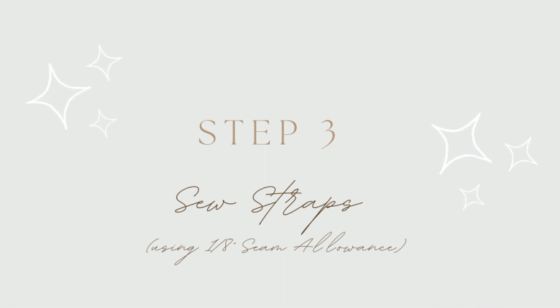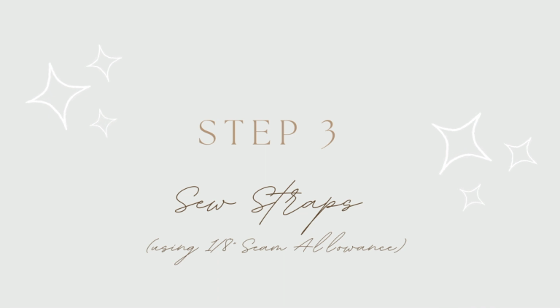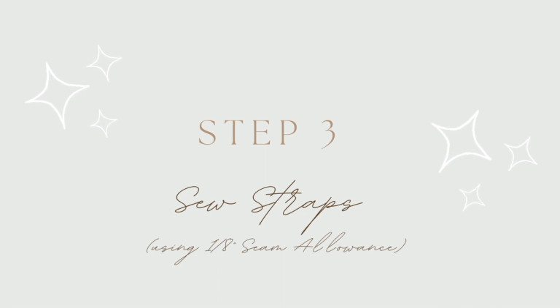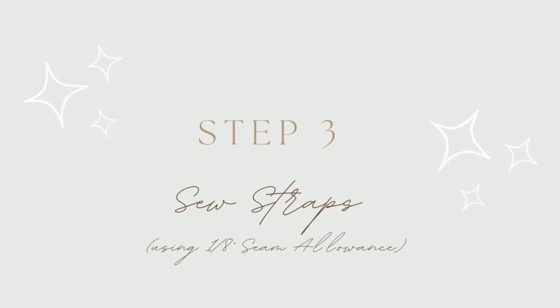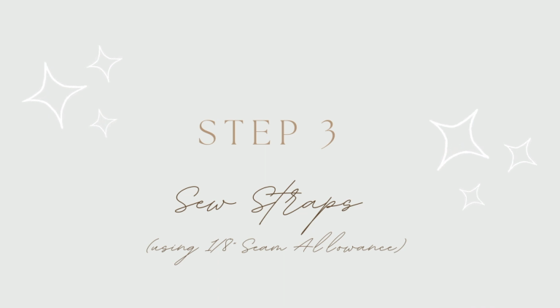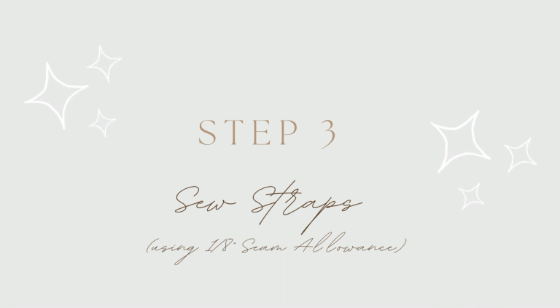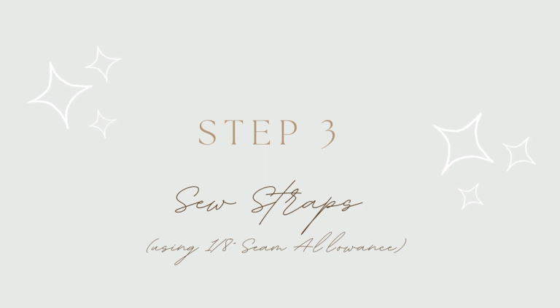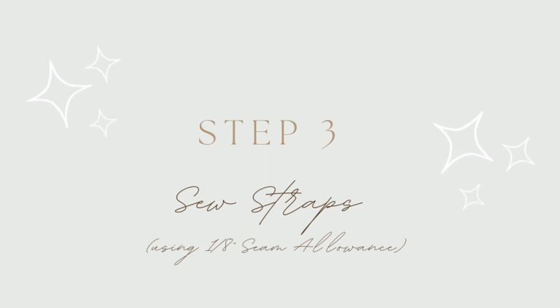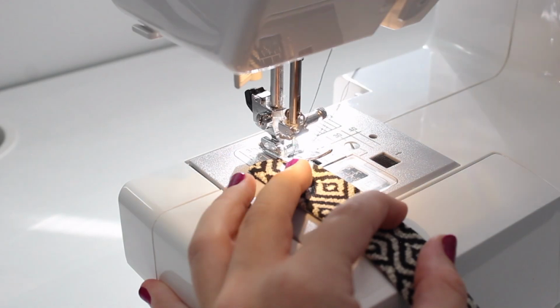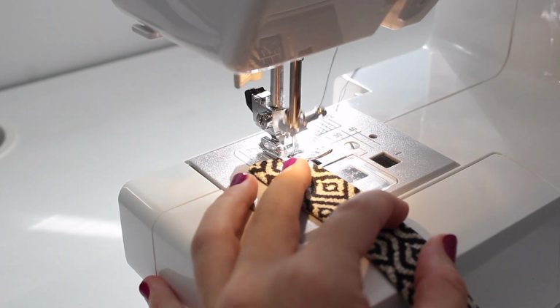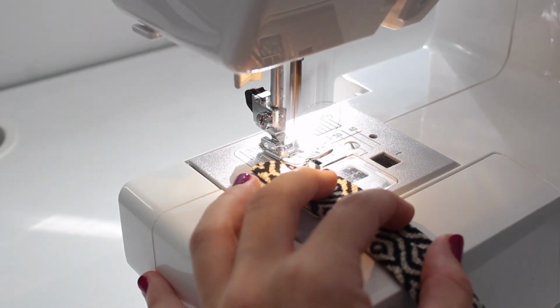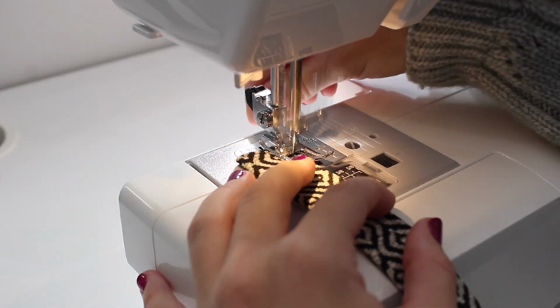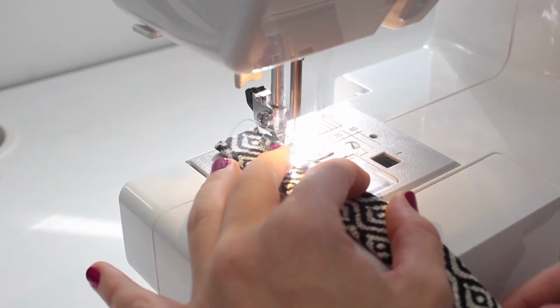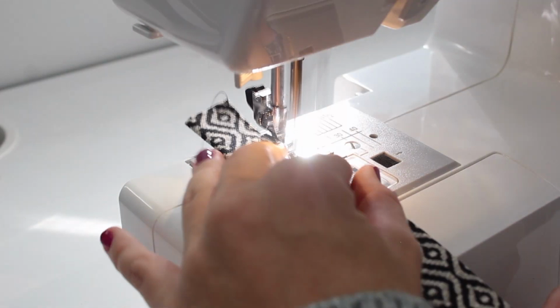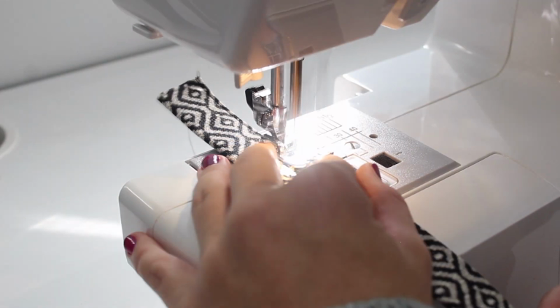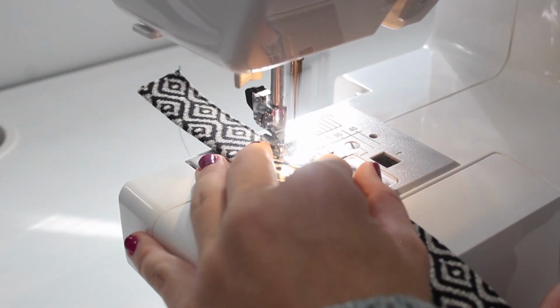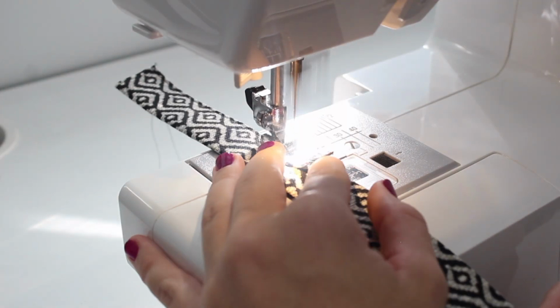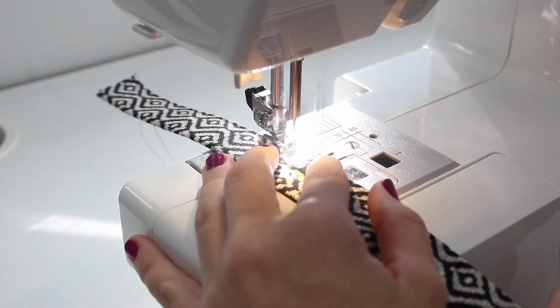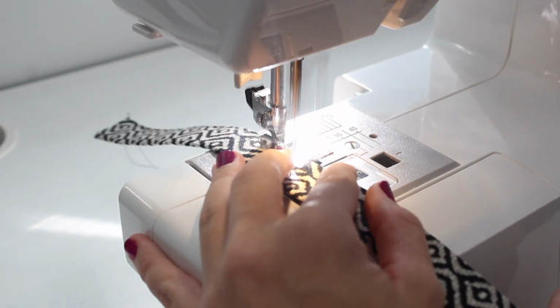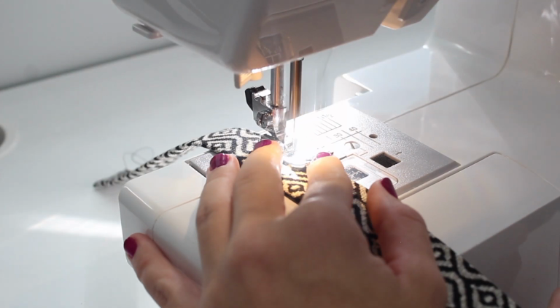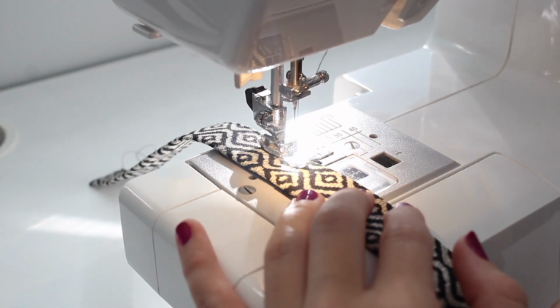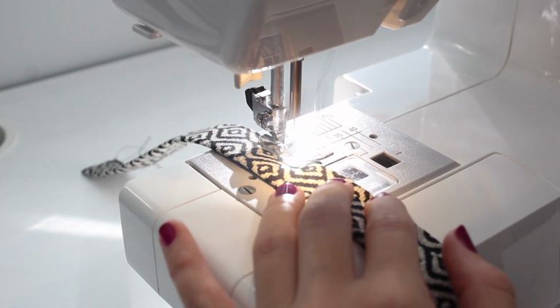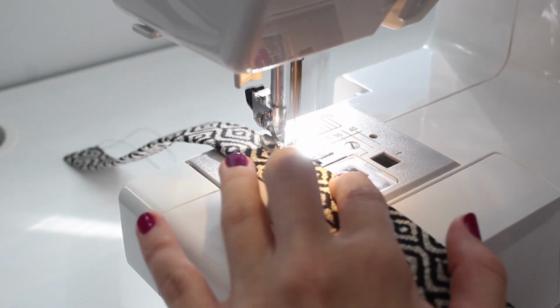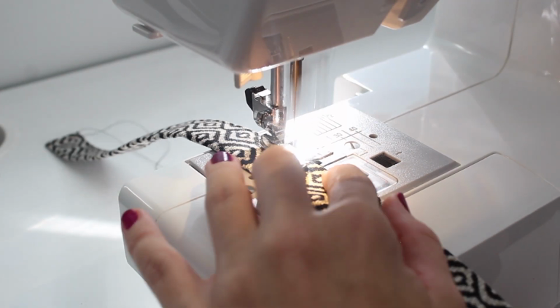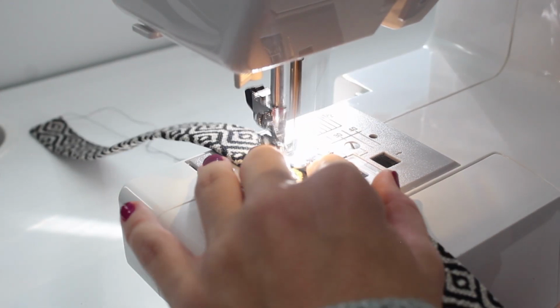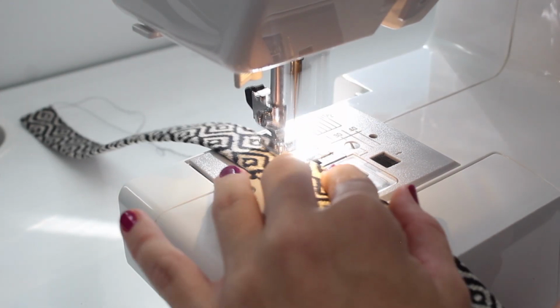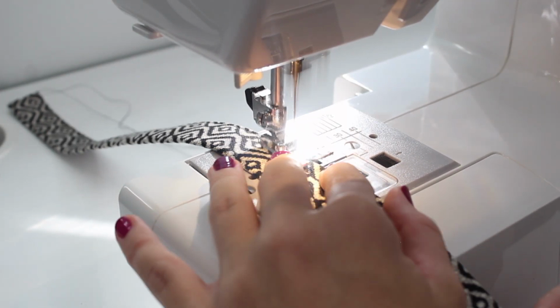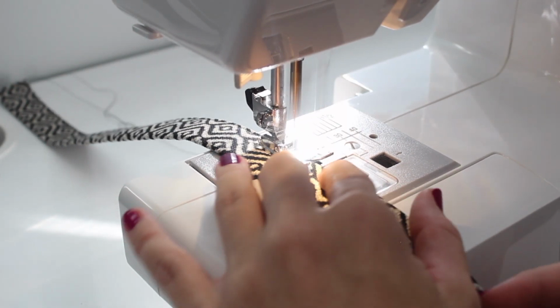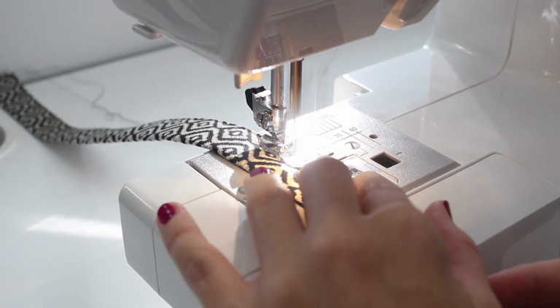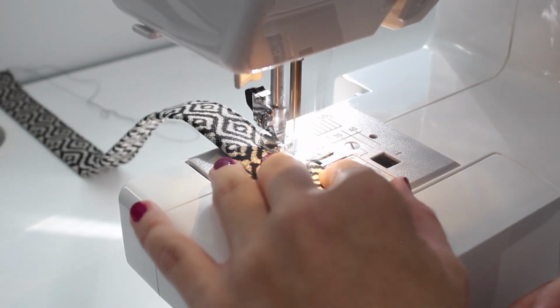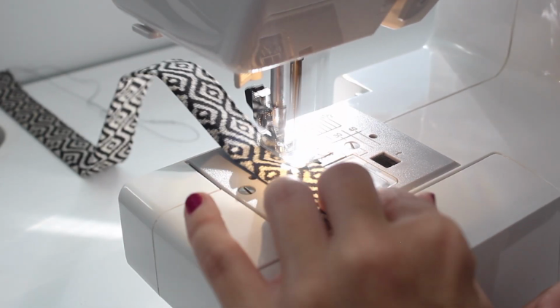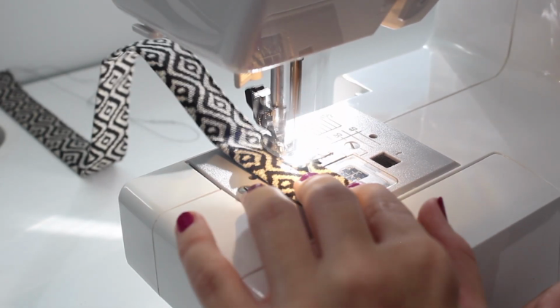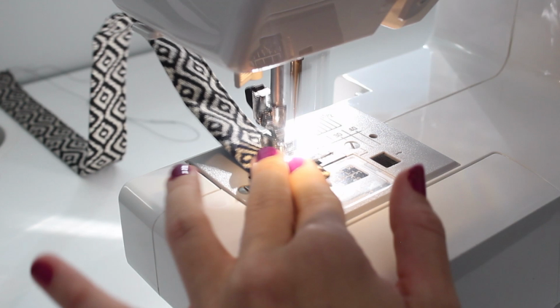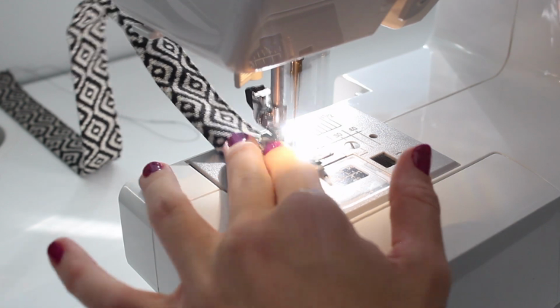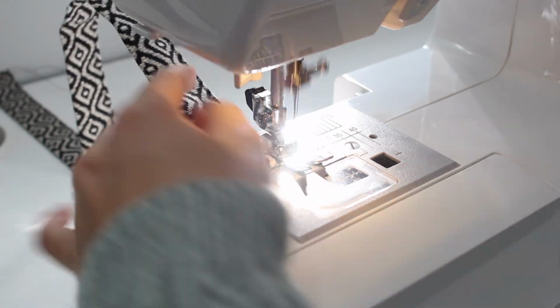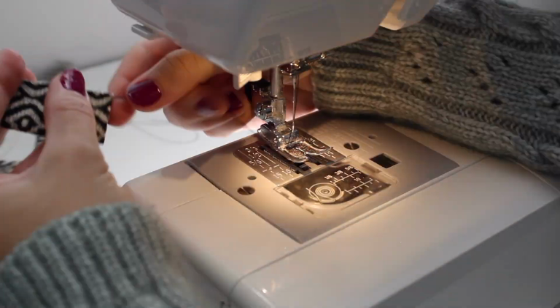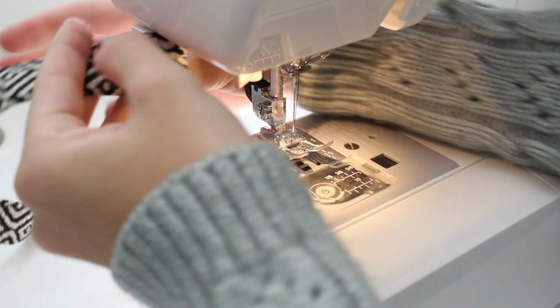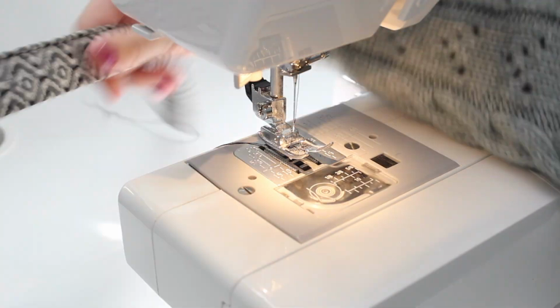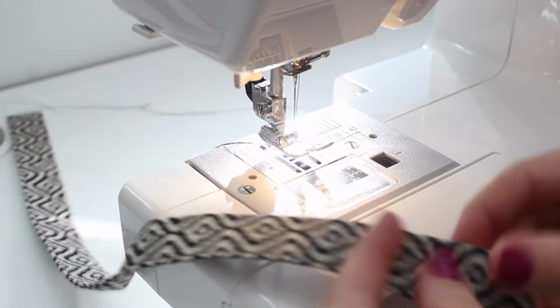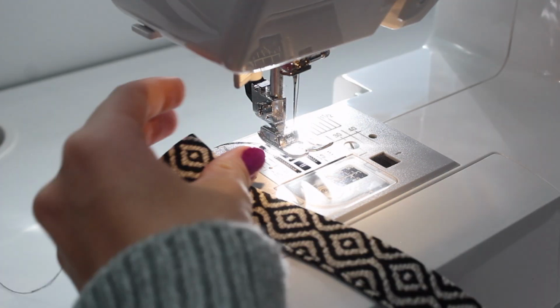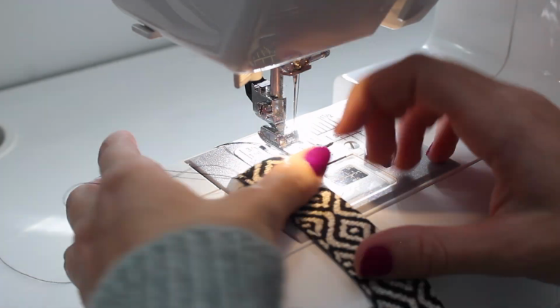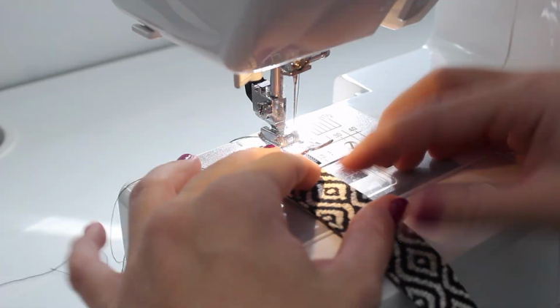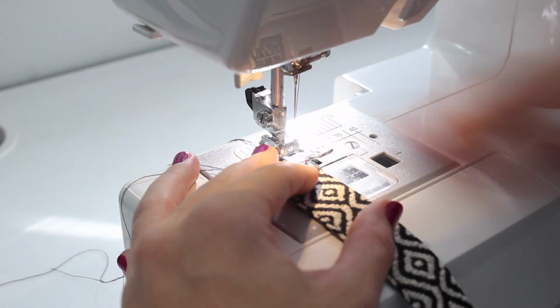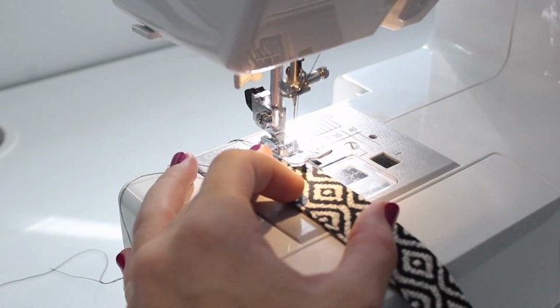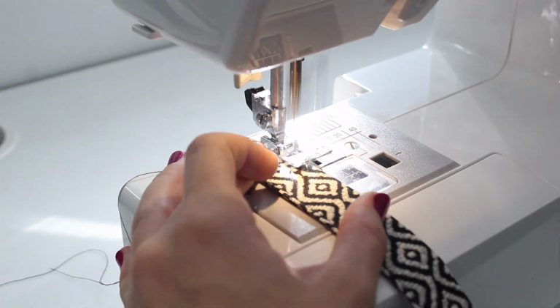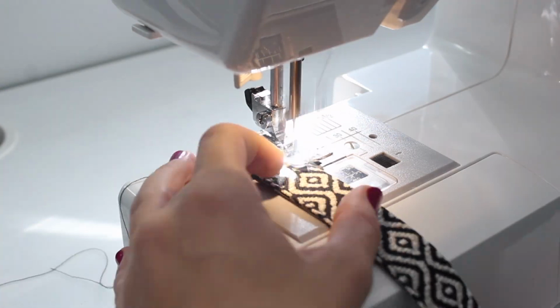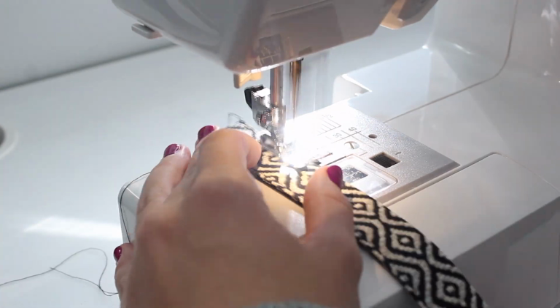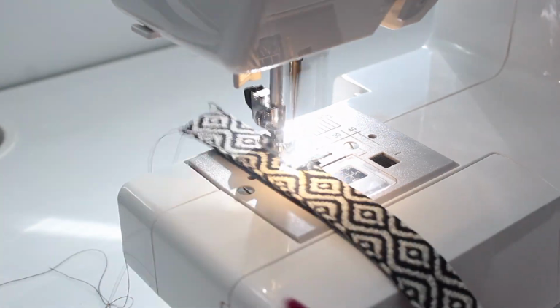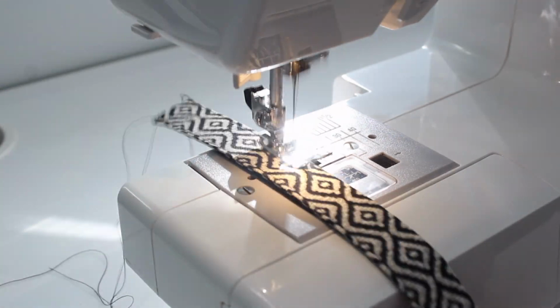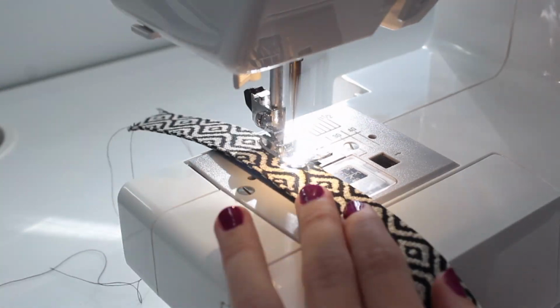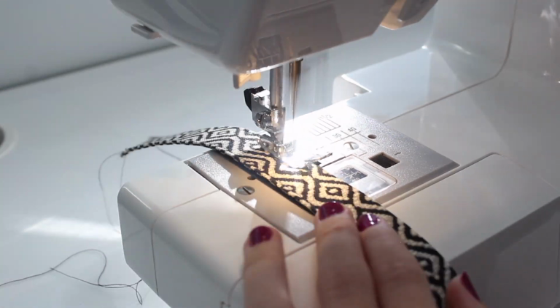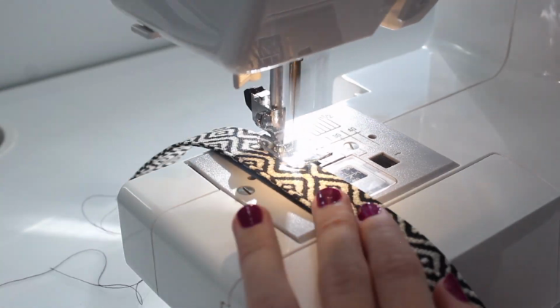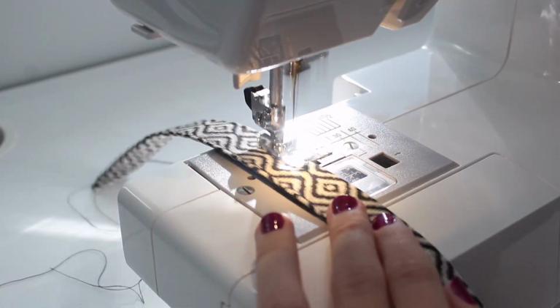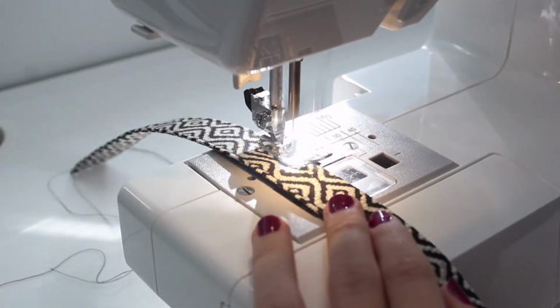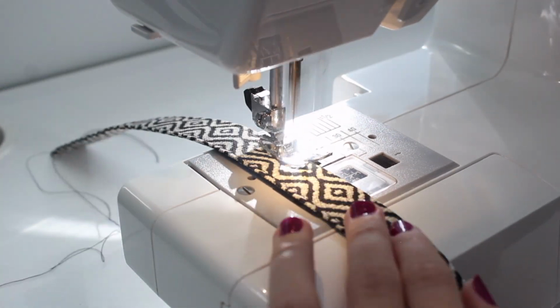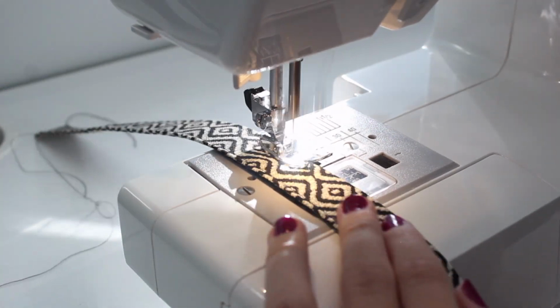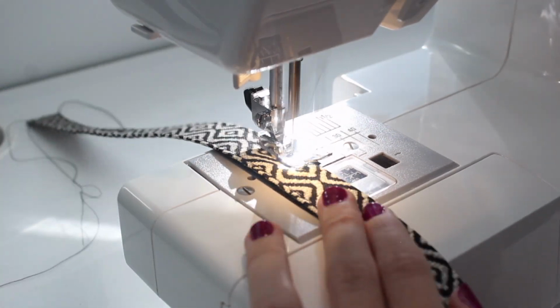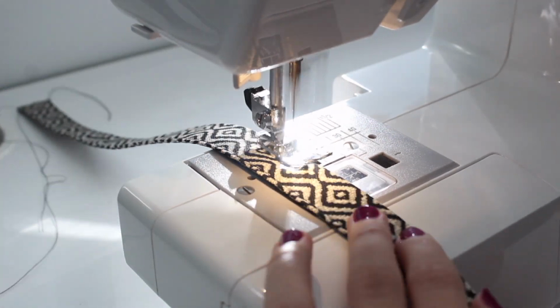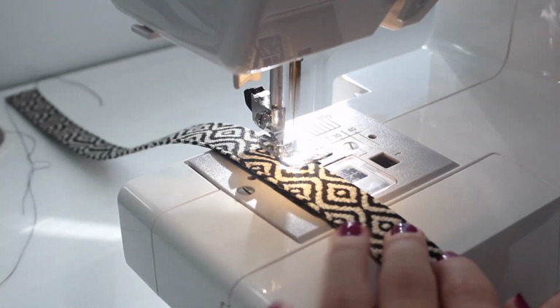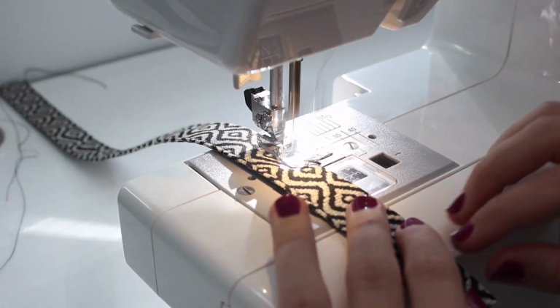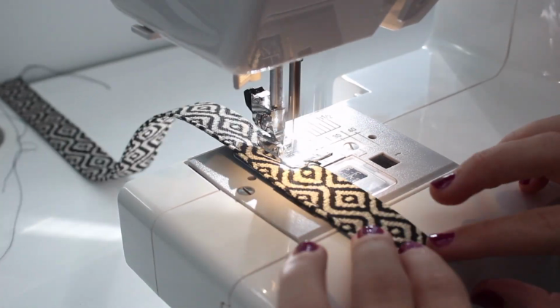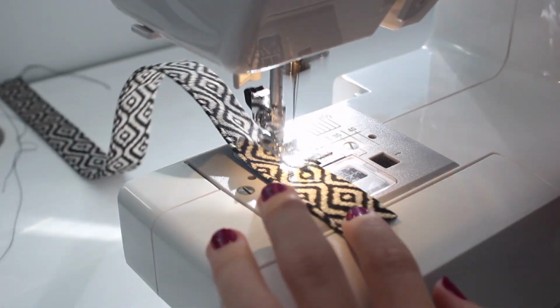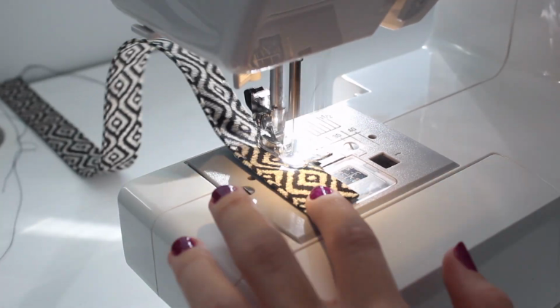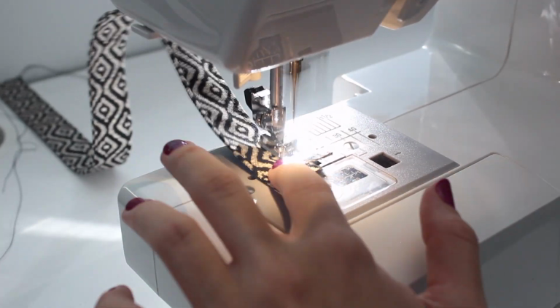At the sewing machine, sew both handle straps using a 1/8 inch seam allowance, making sure to backstitch at each end.